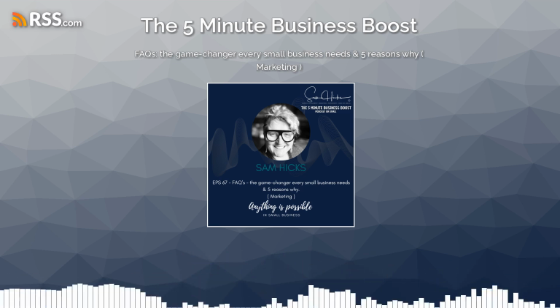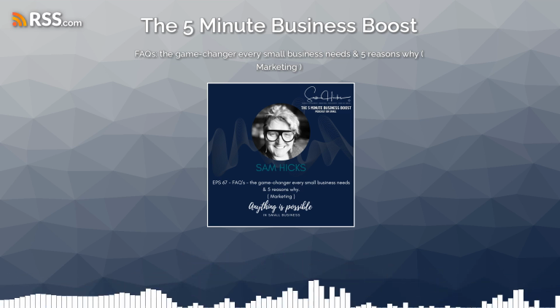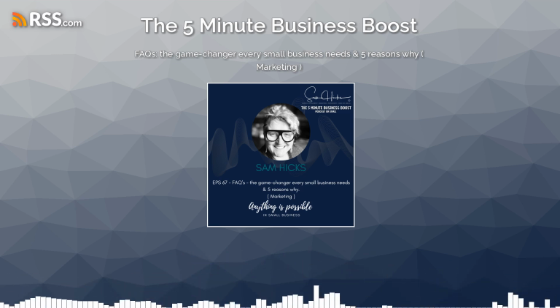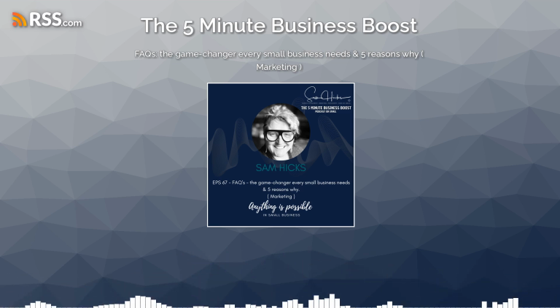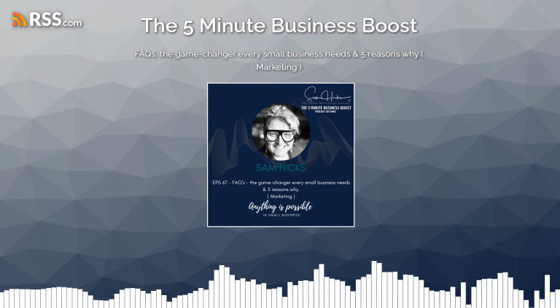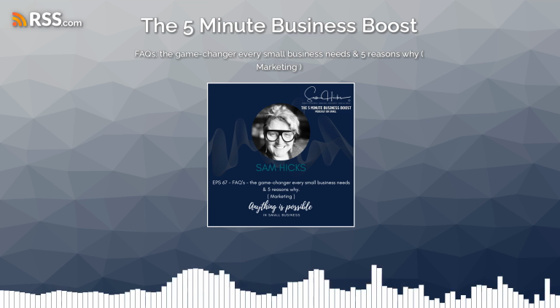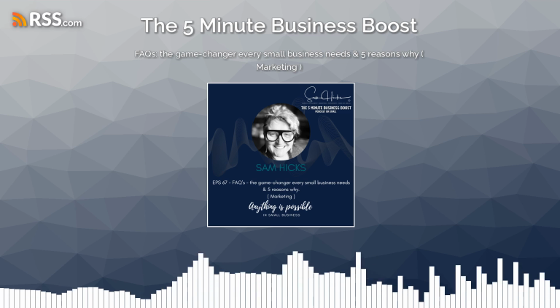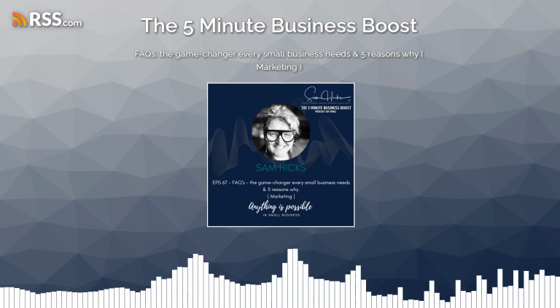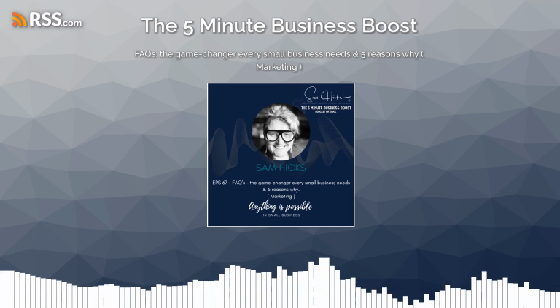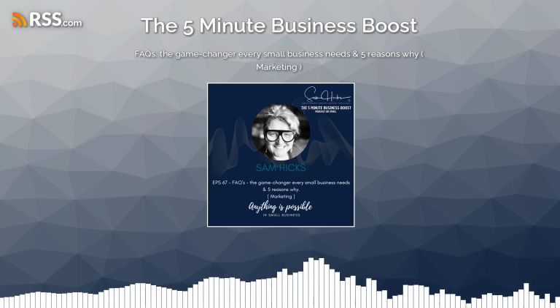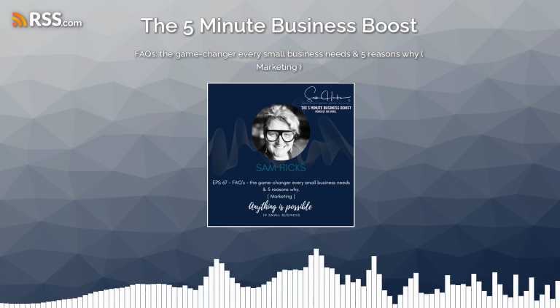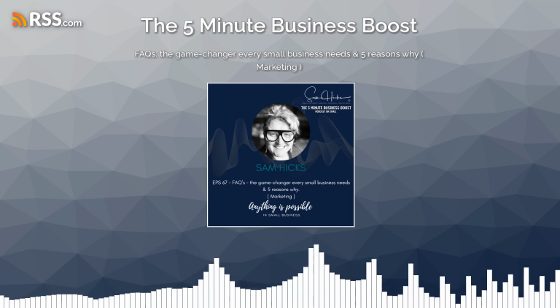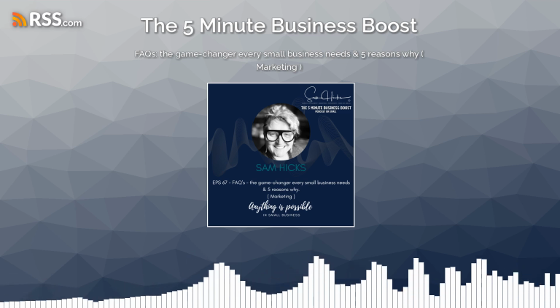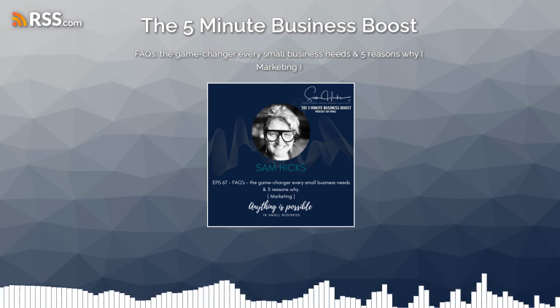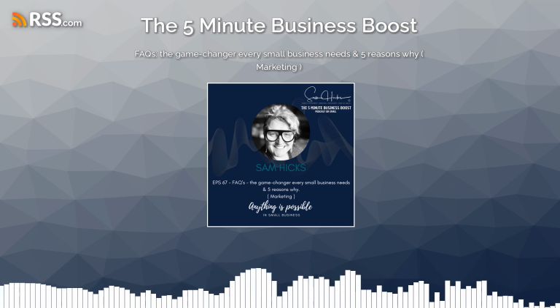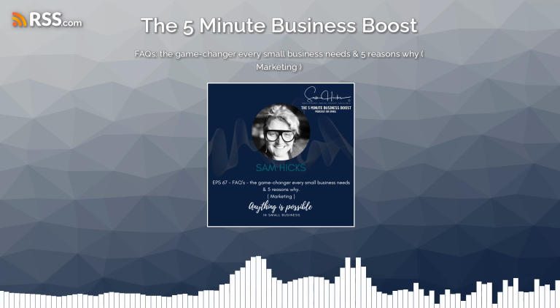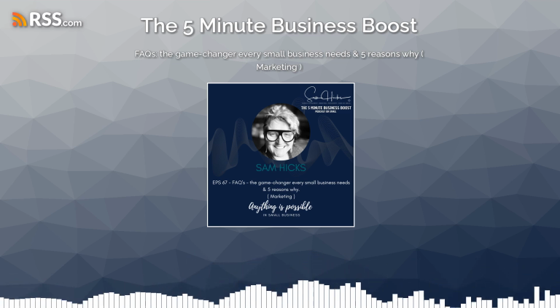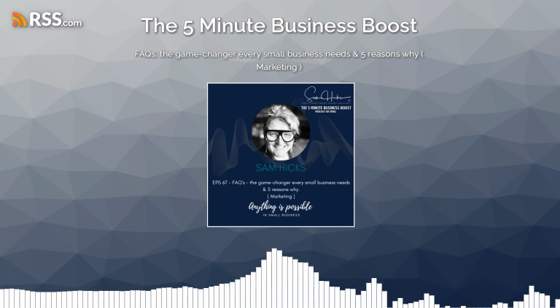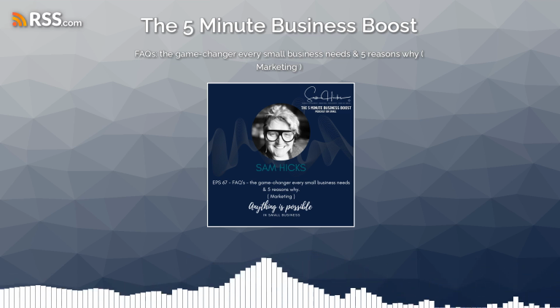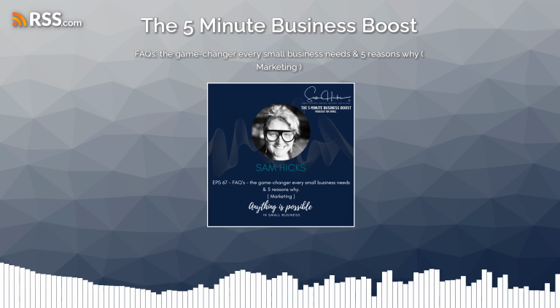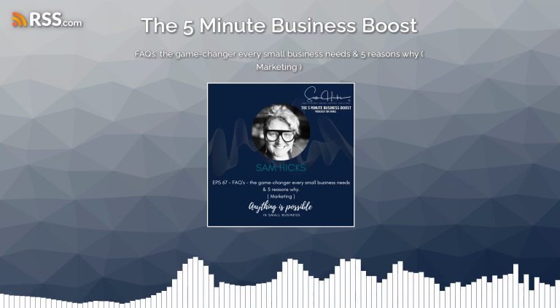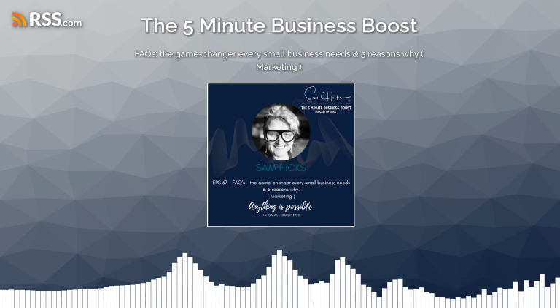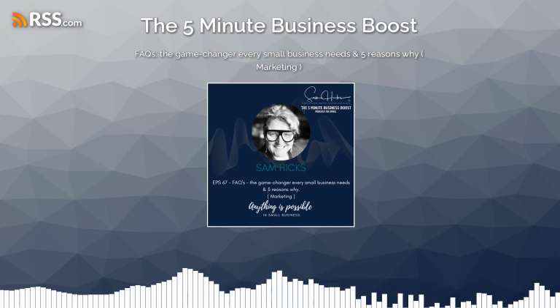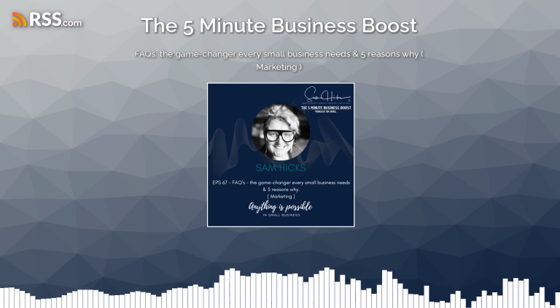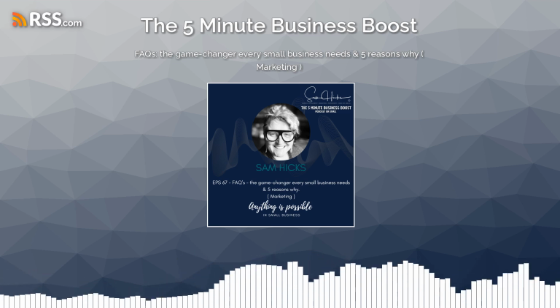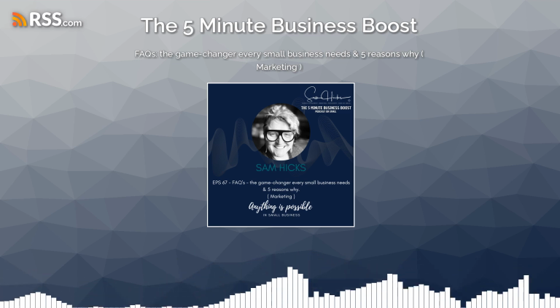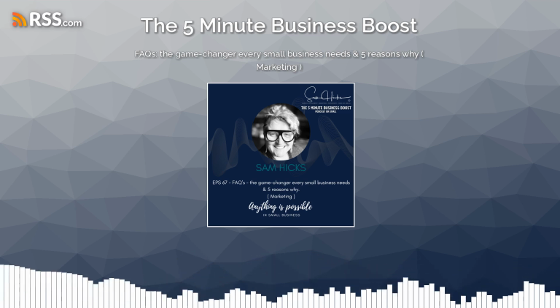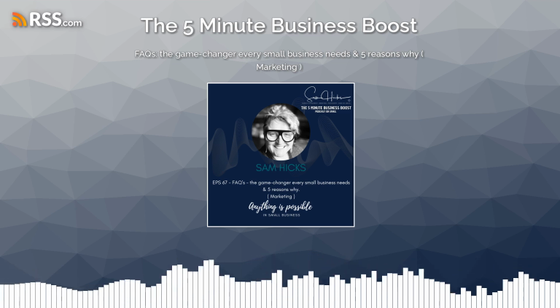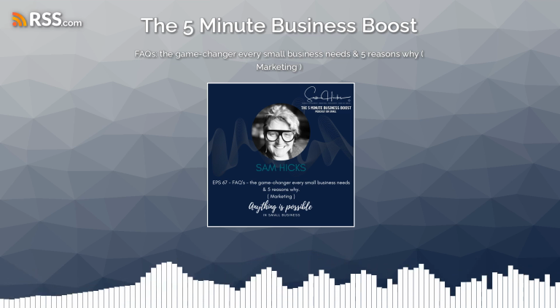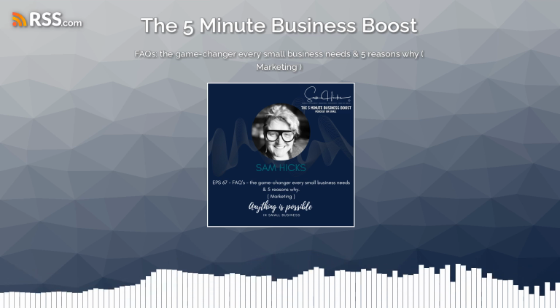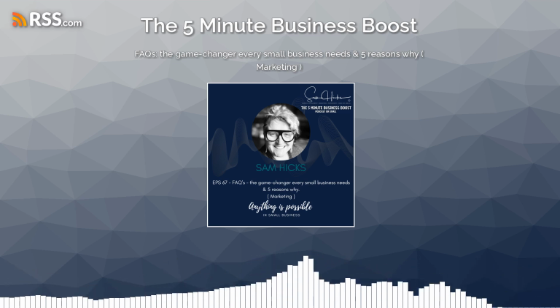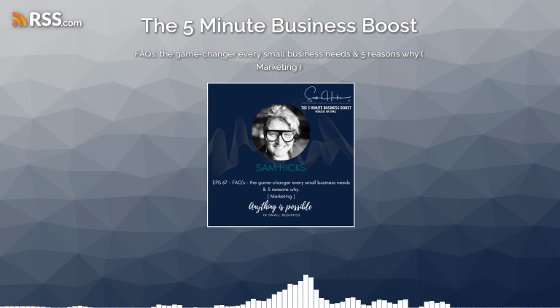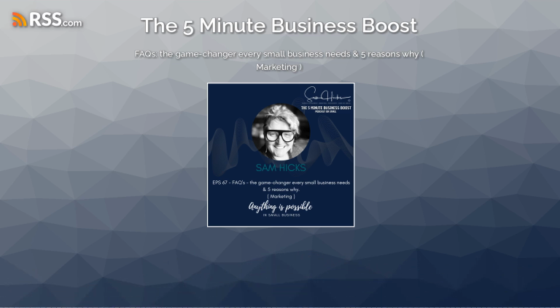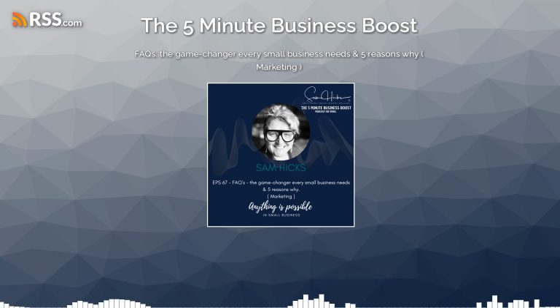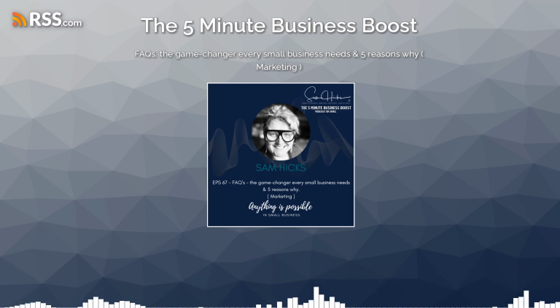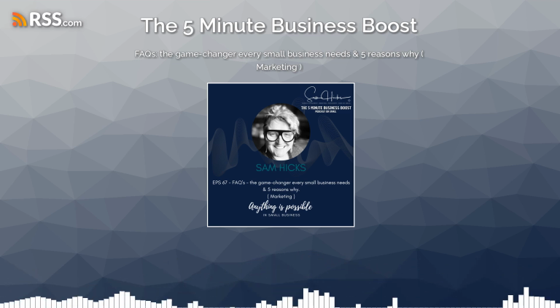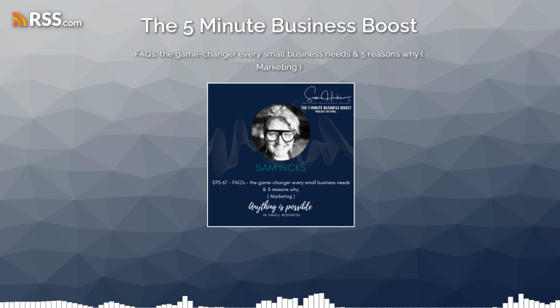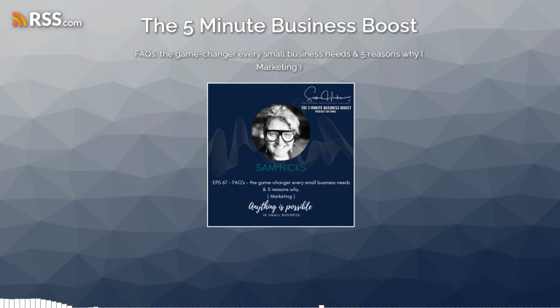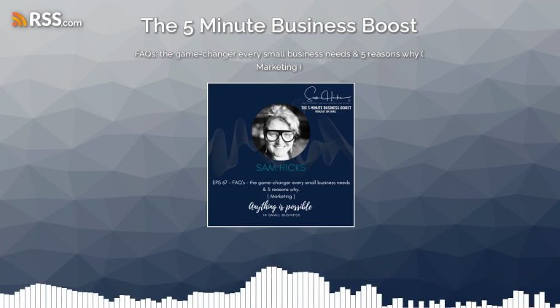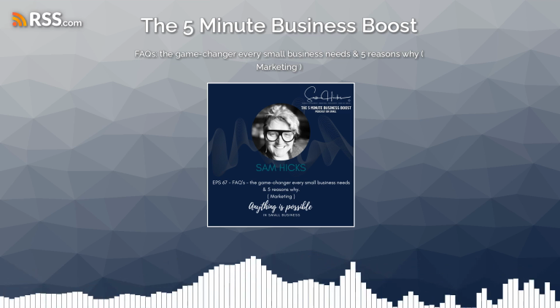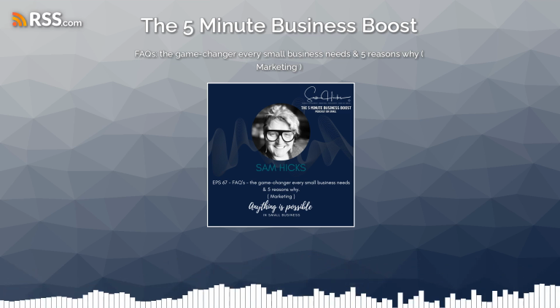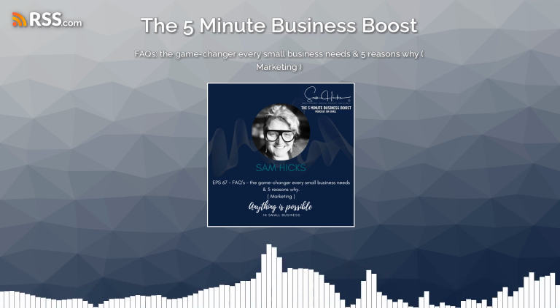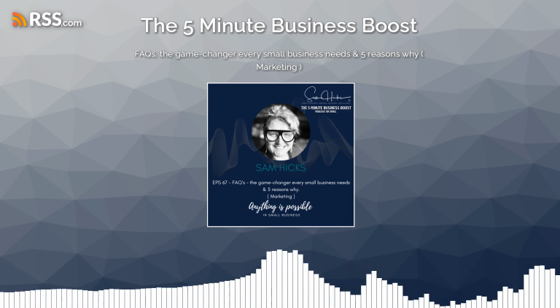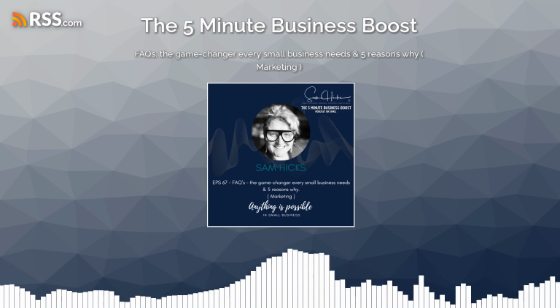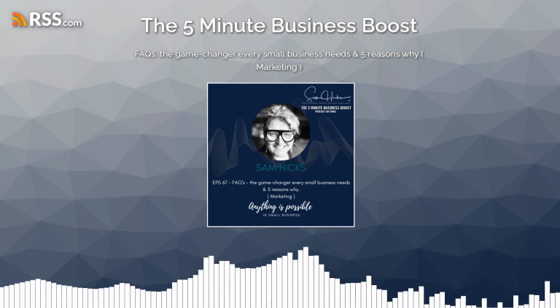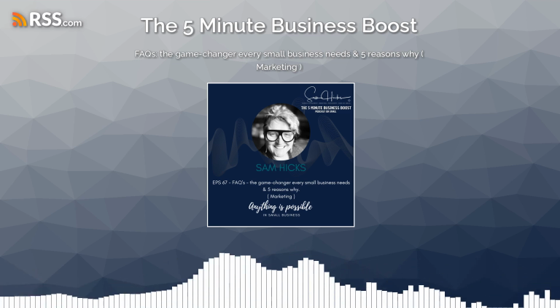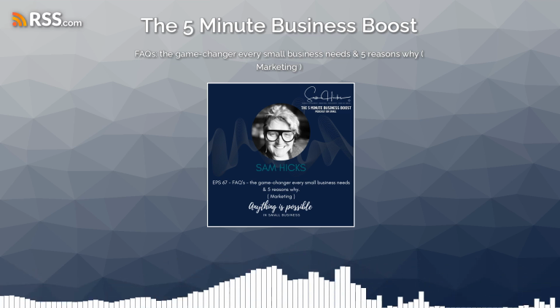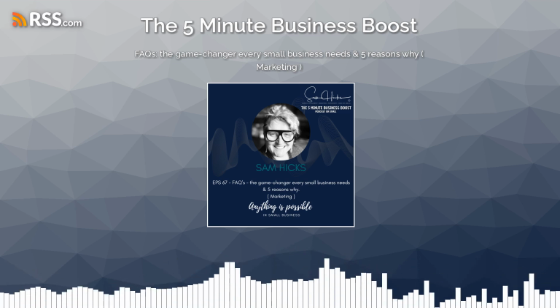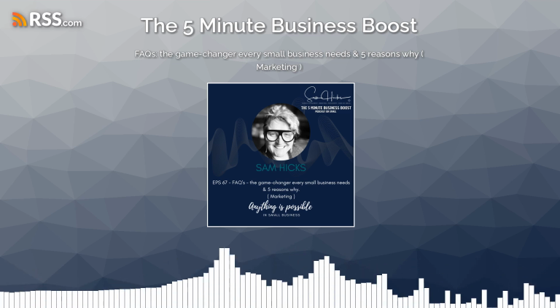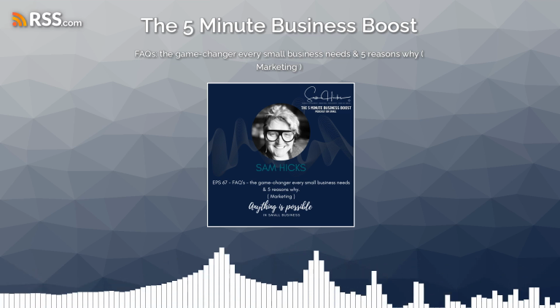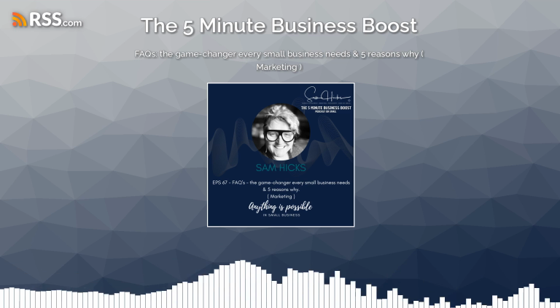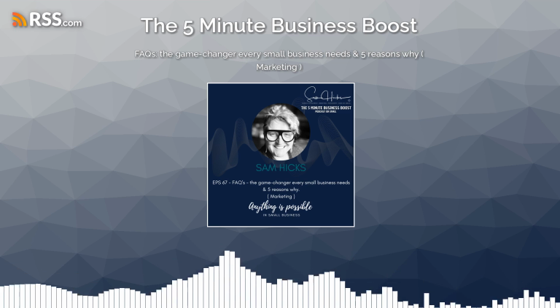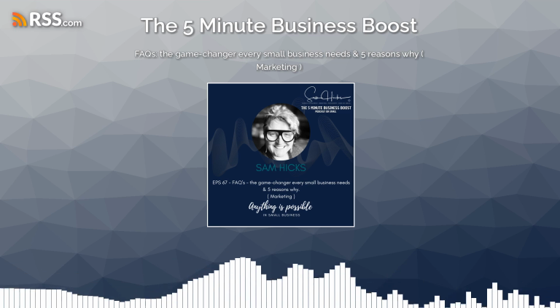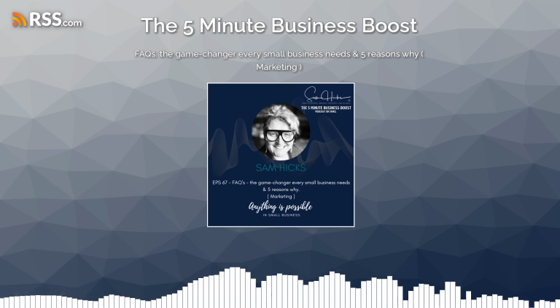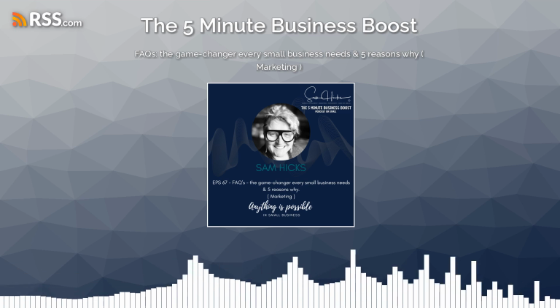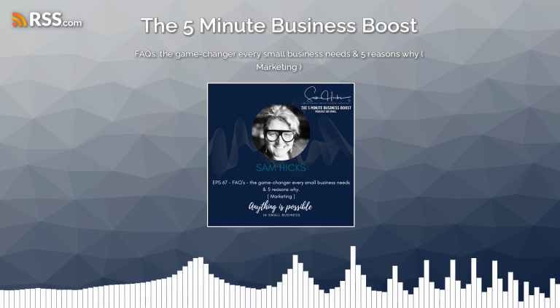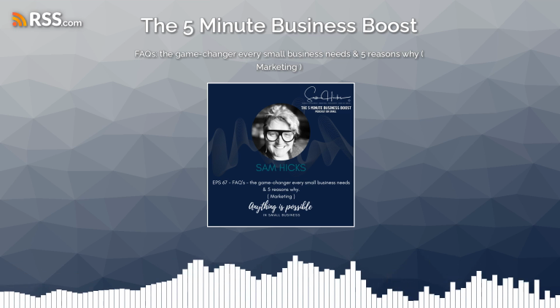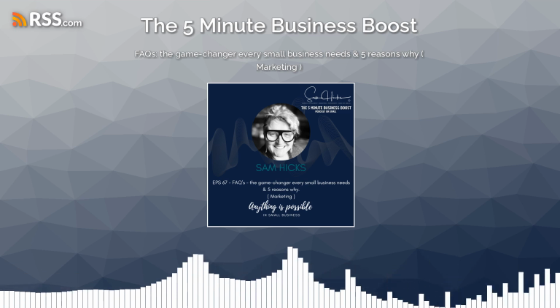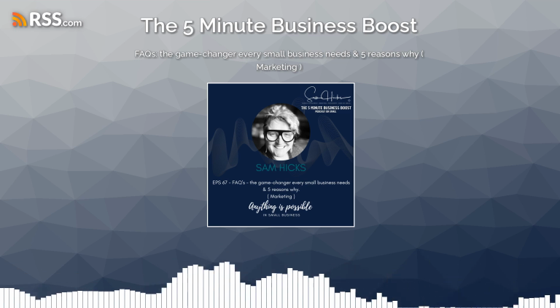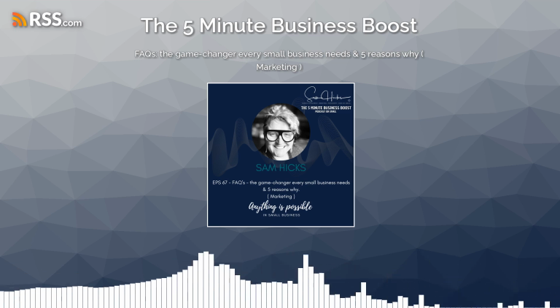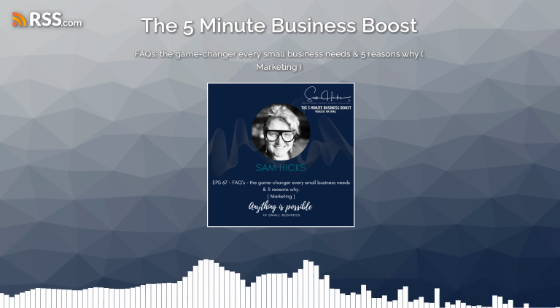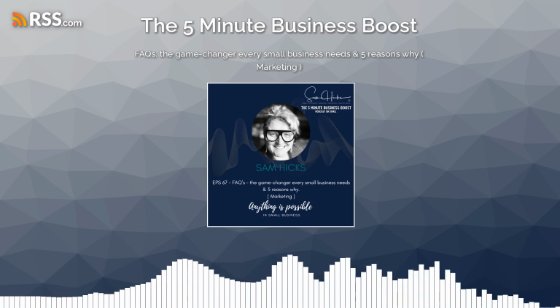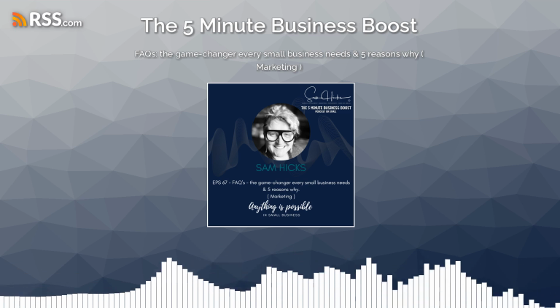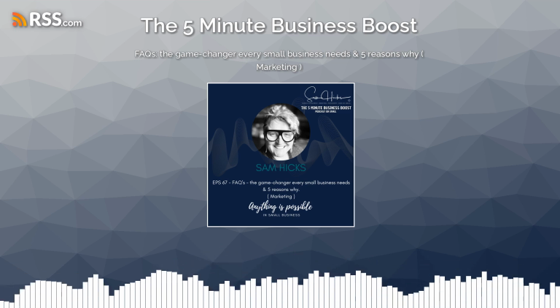A frequently asked questions page — that's how. Tune in and listen to five reasons why.